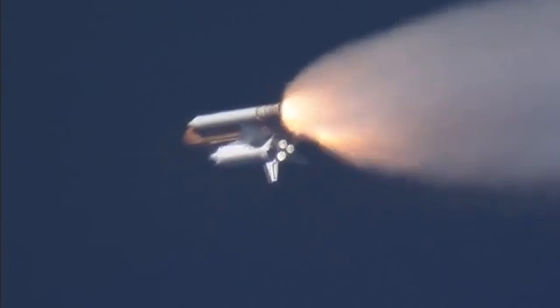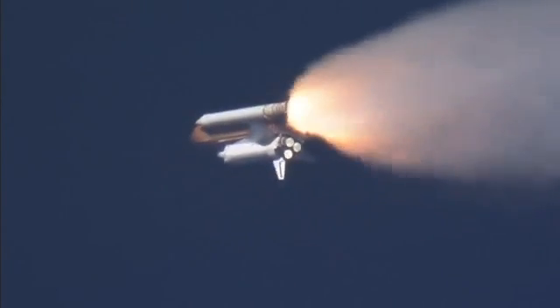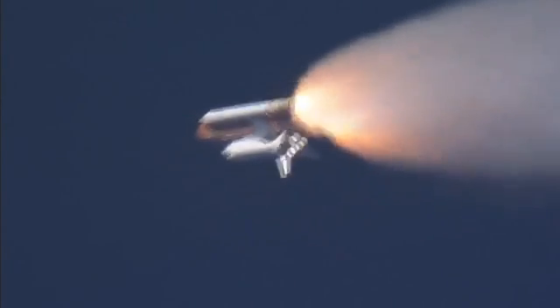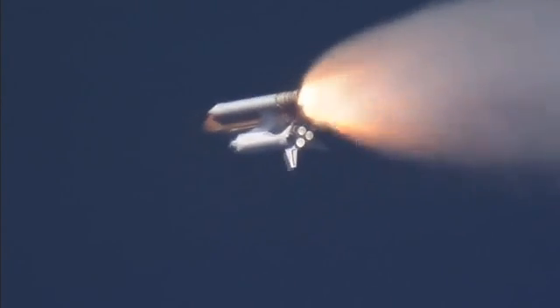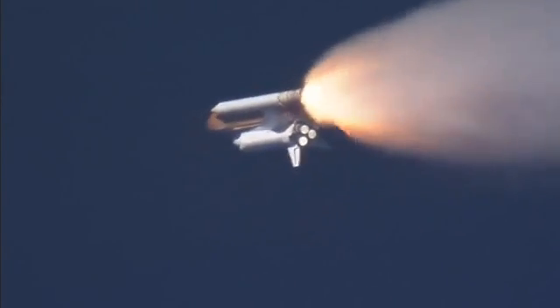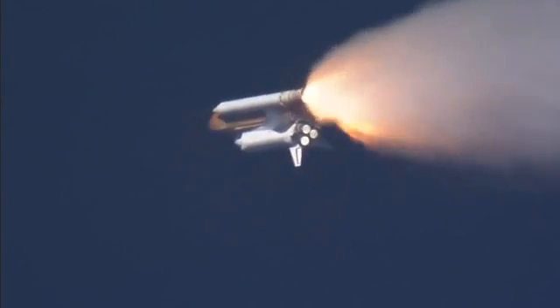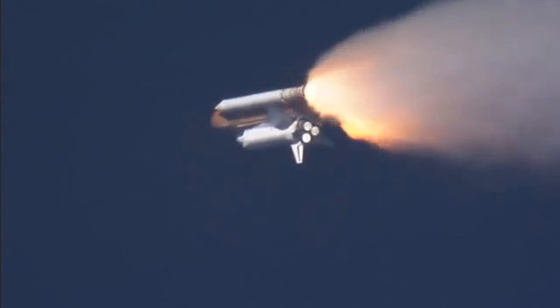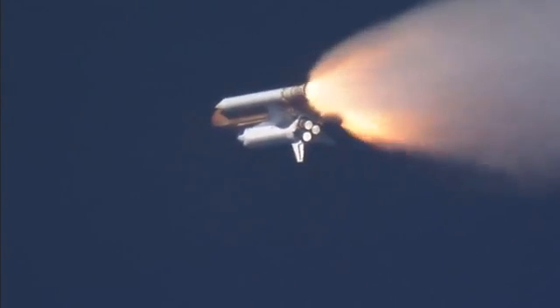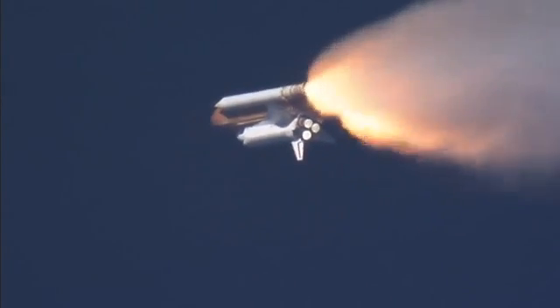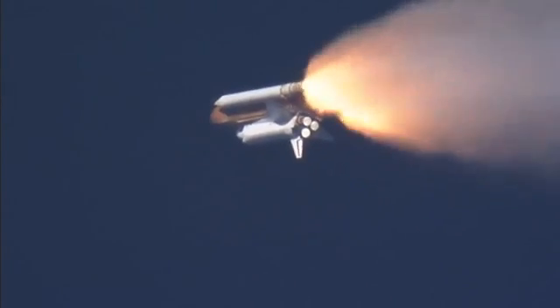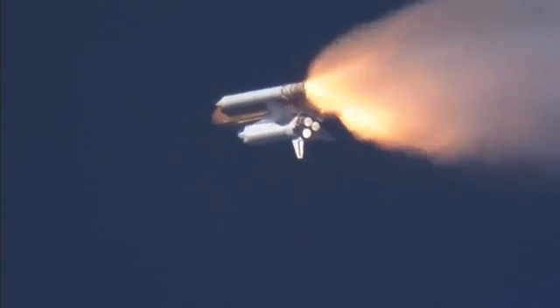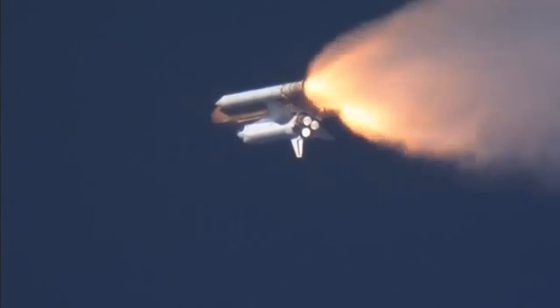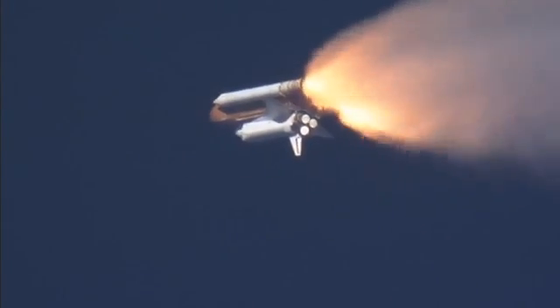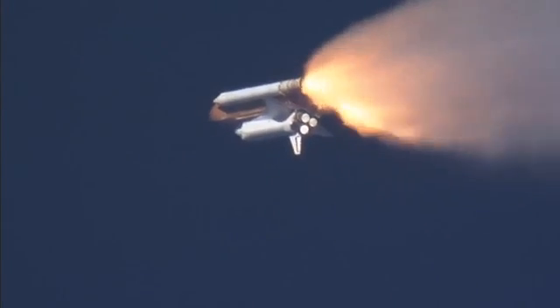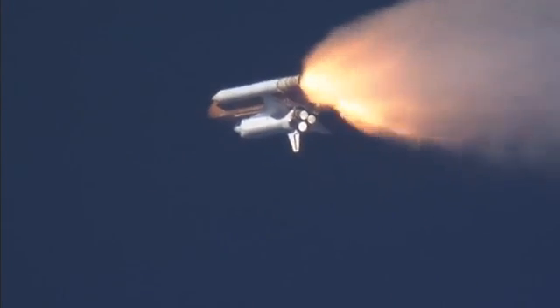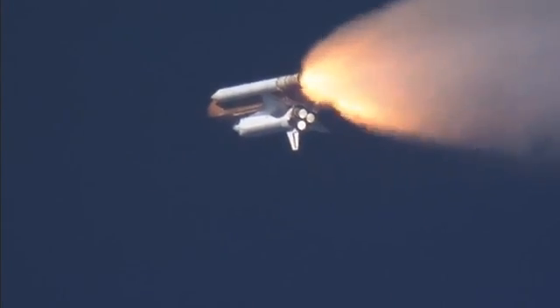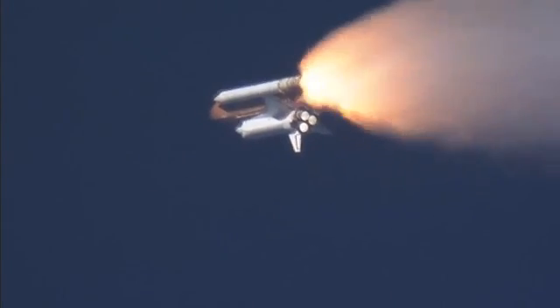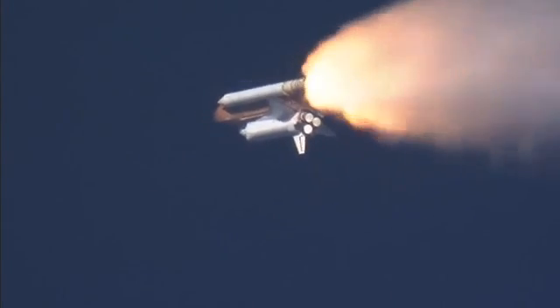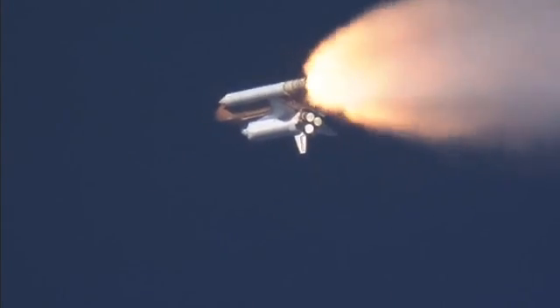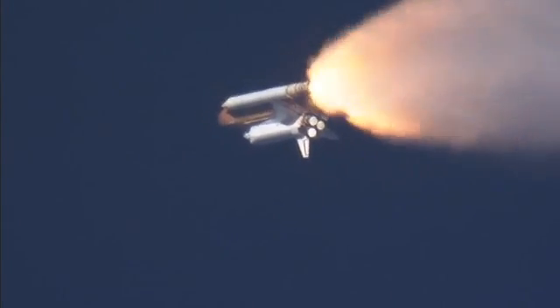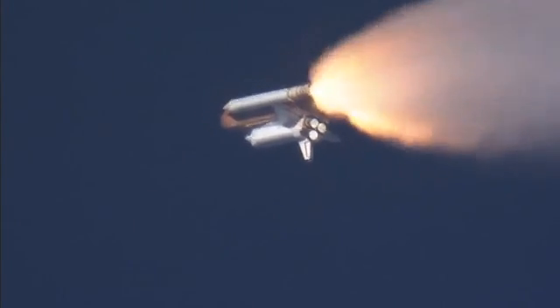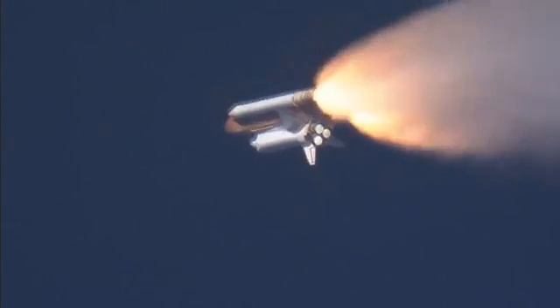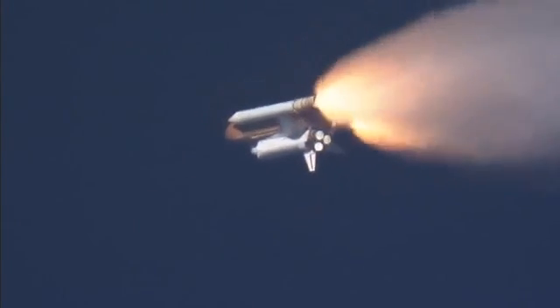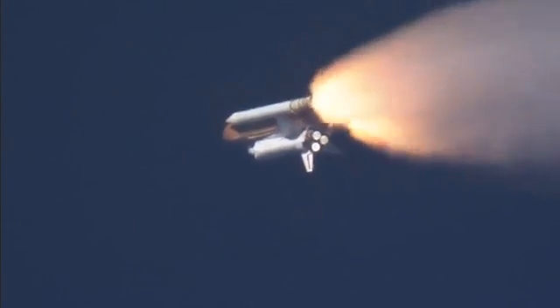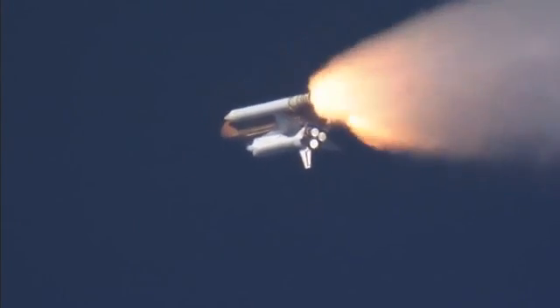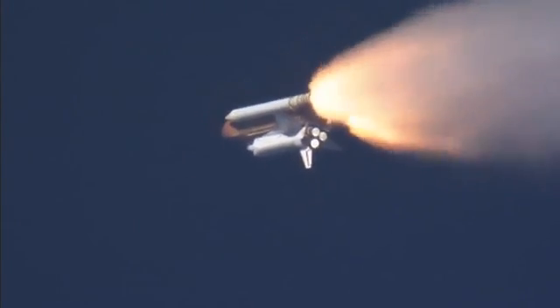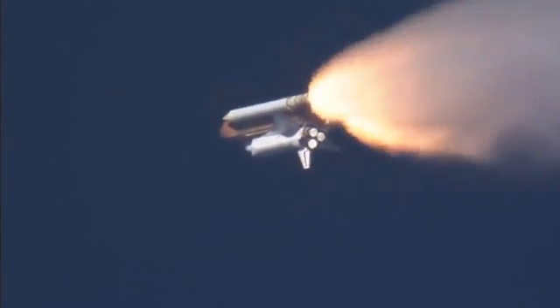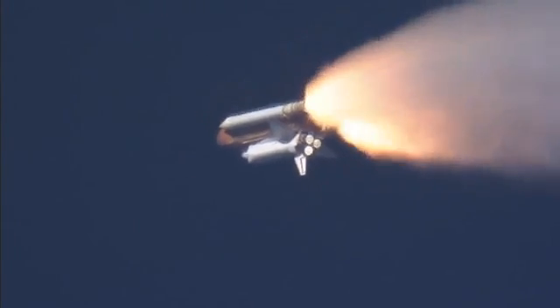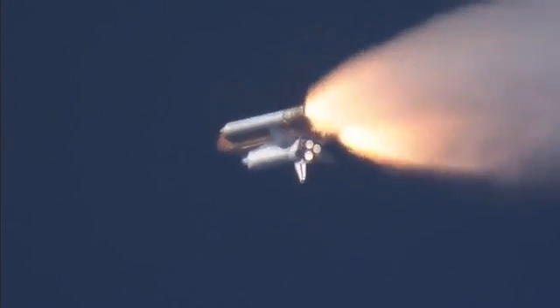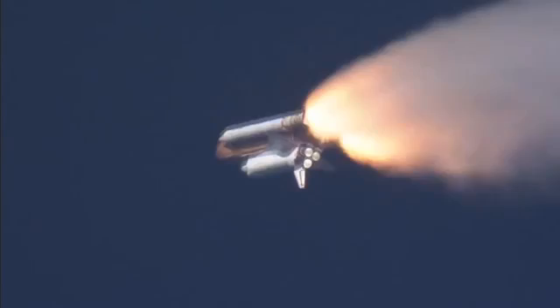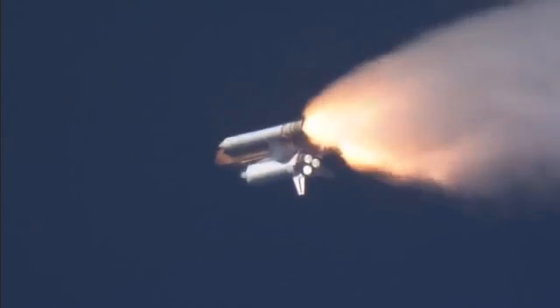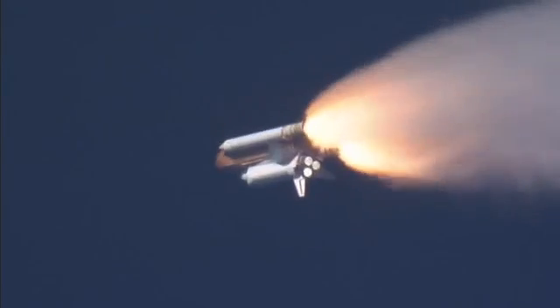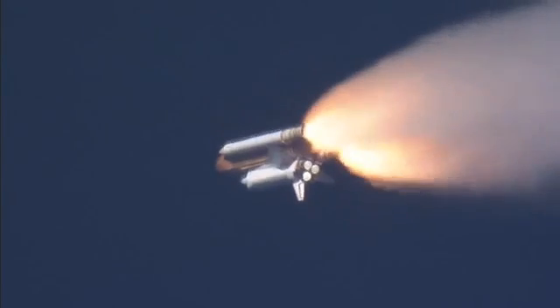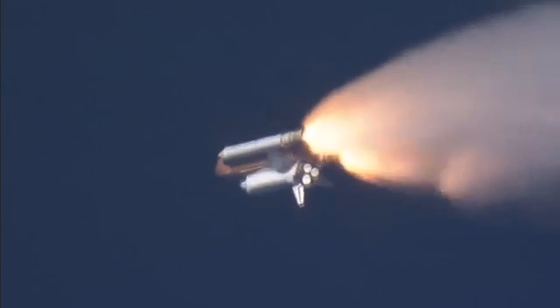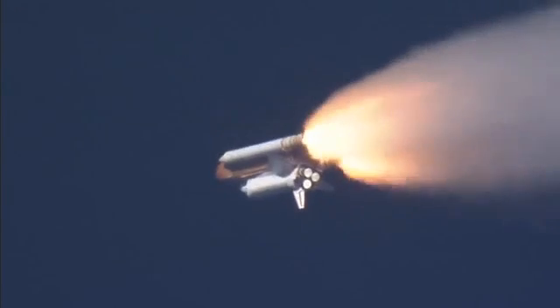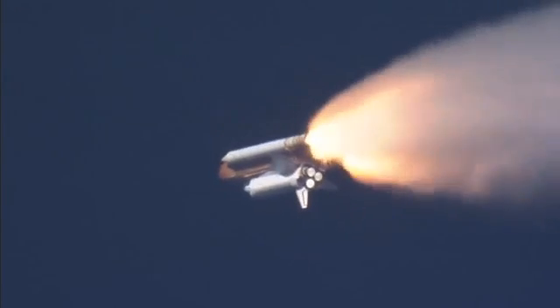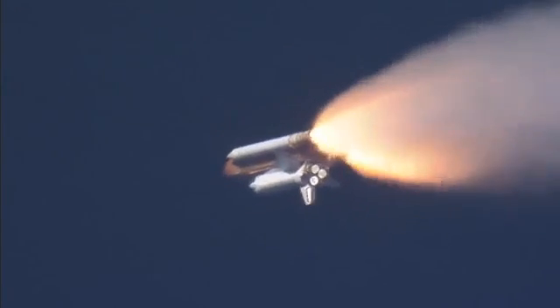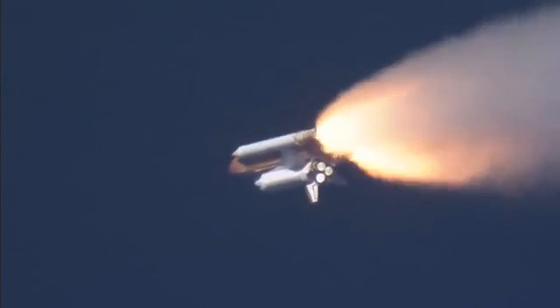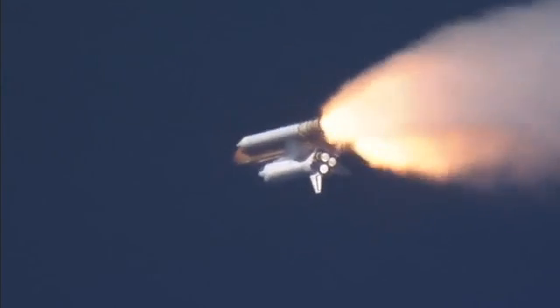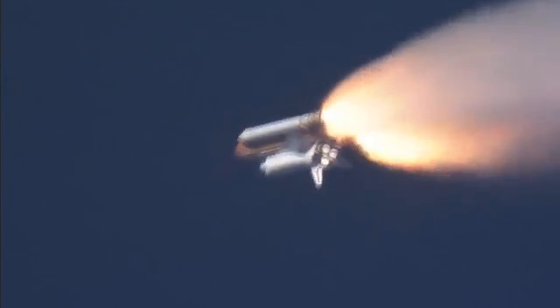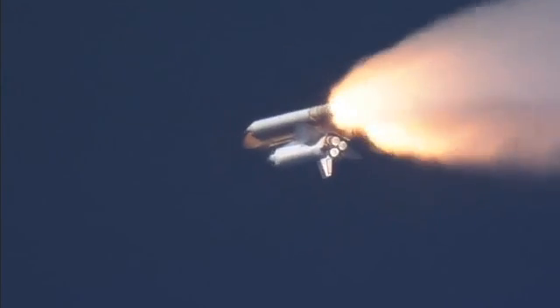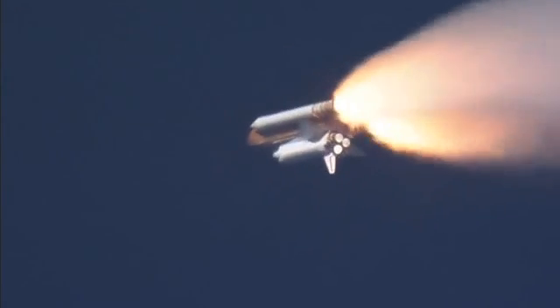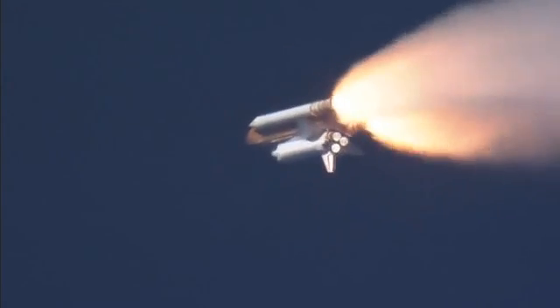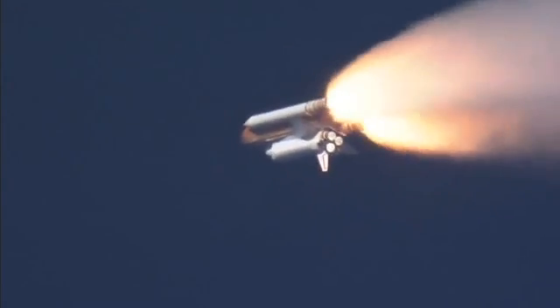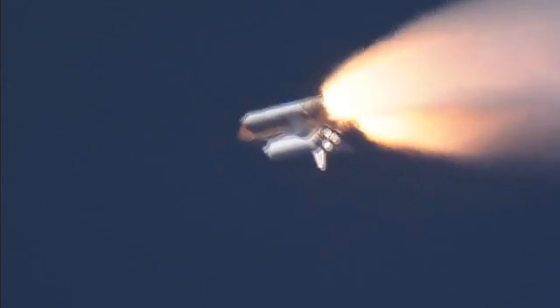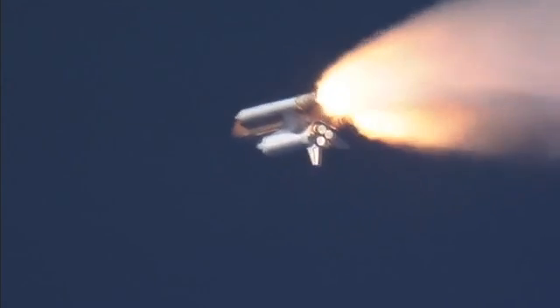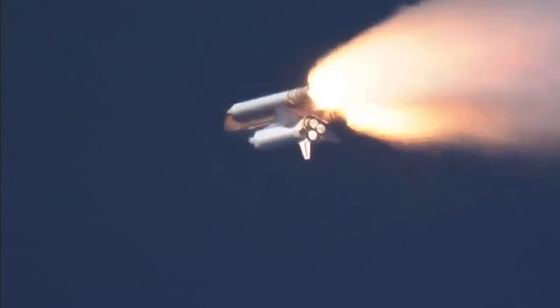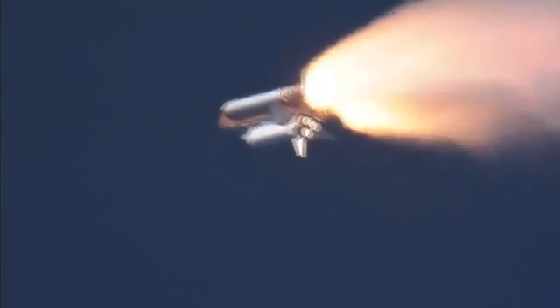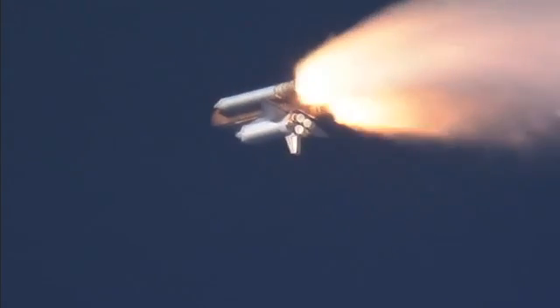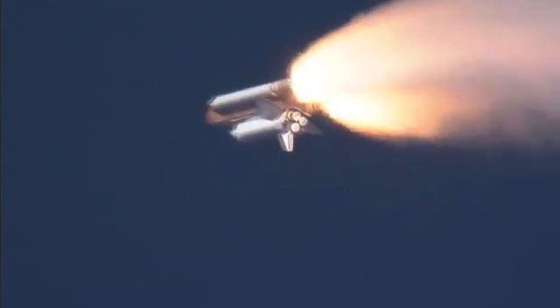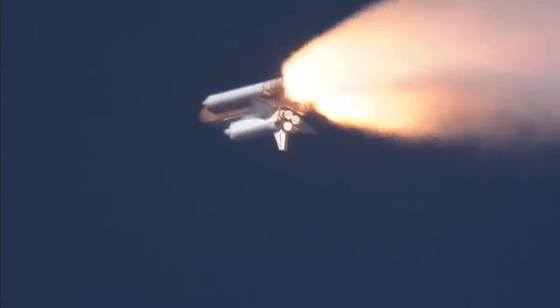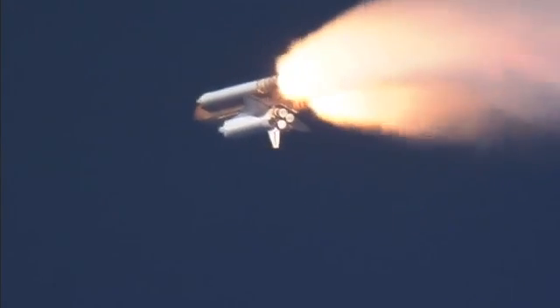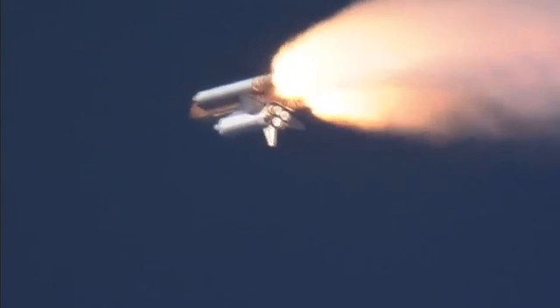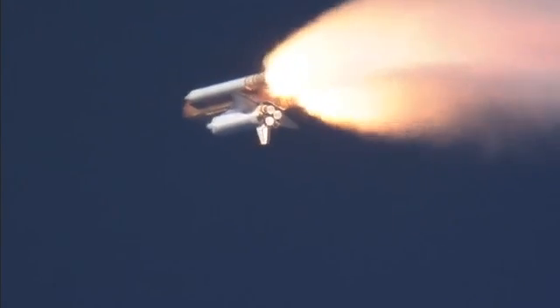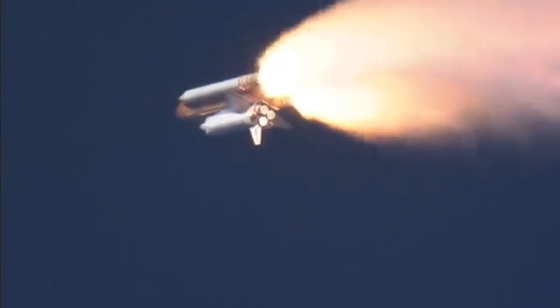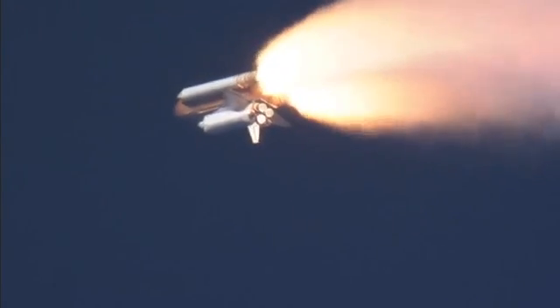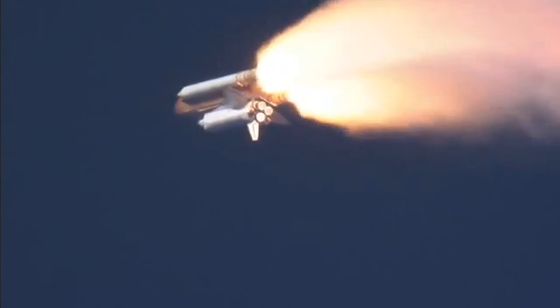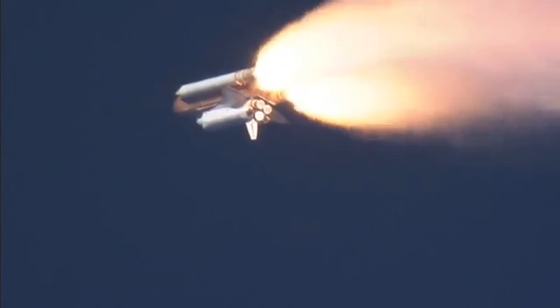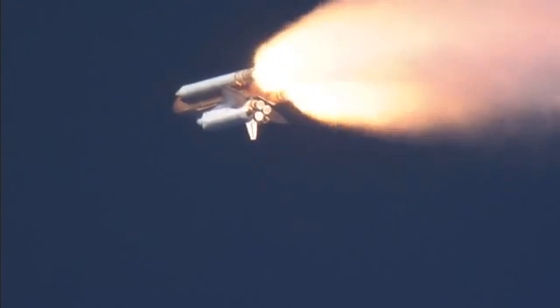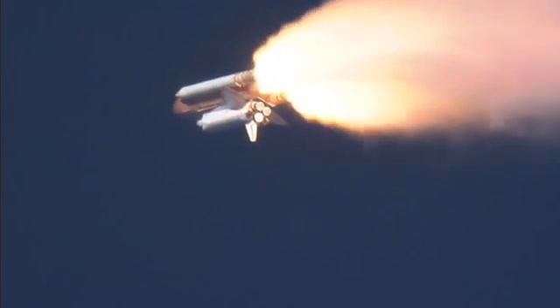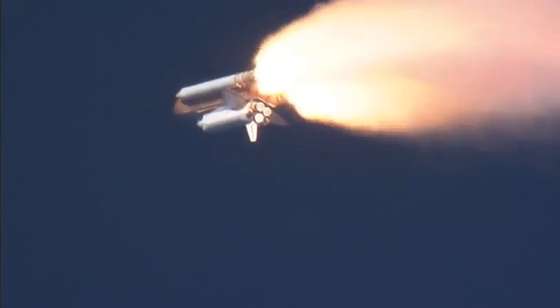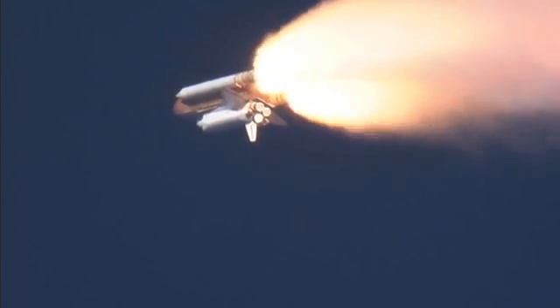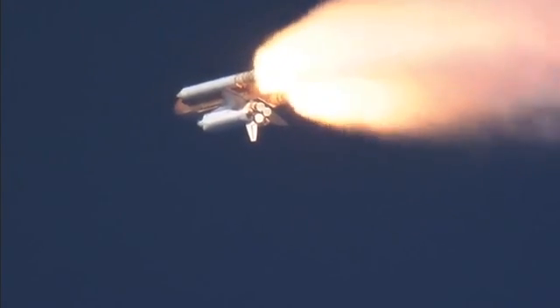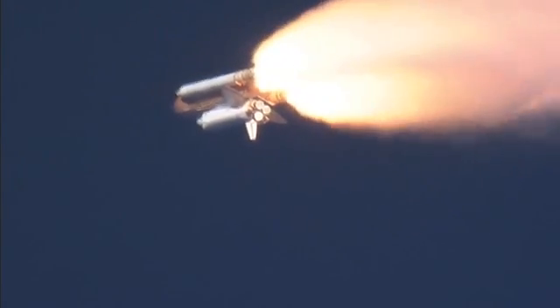Go ahead, throttle up. Fighter, go ahead, throttle up. We are now rolling, throttle up. Throttle up.